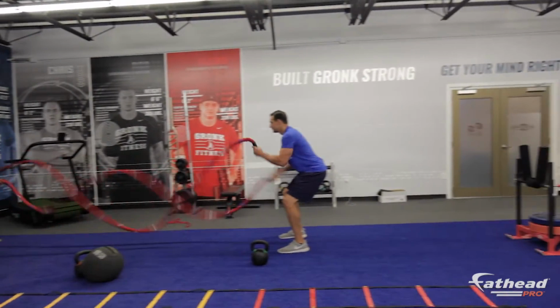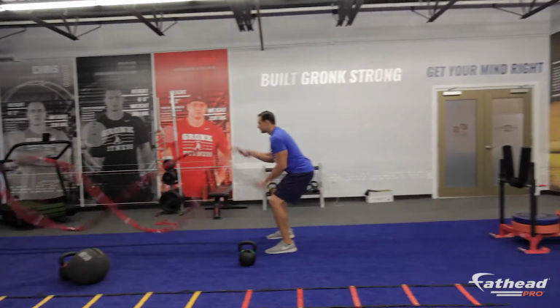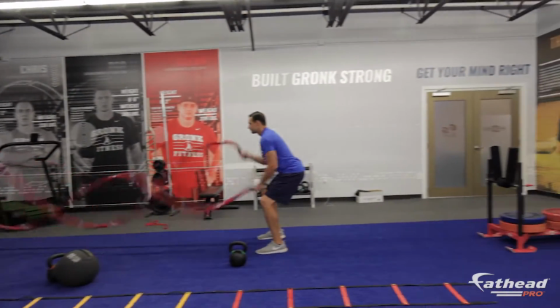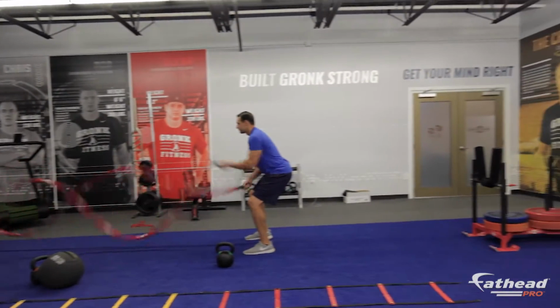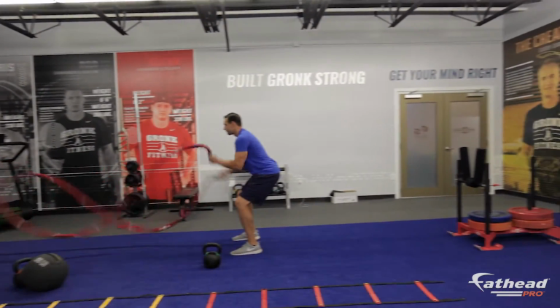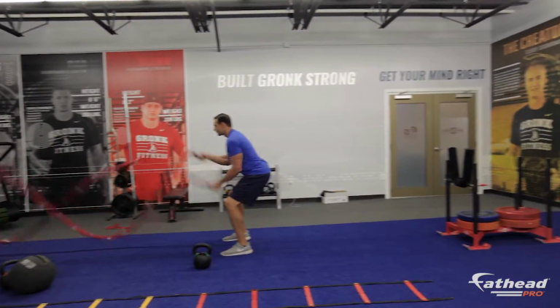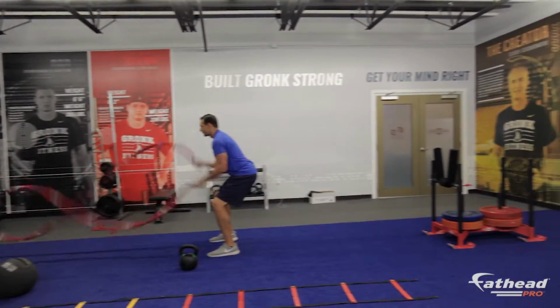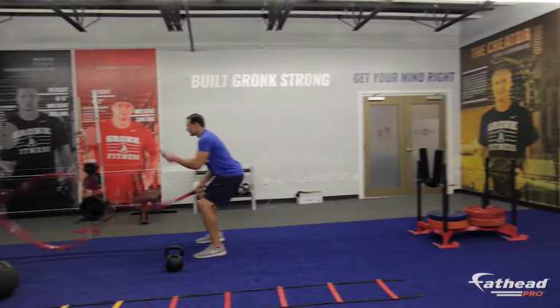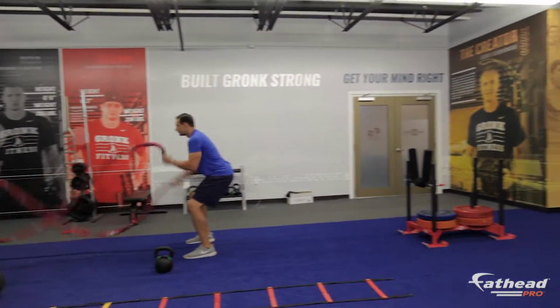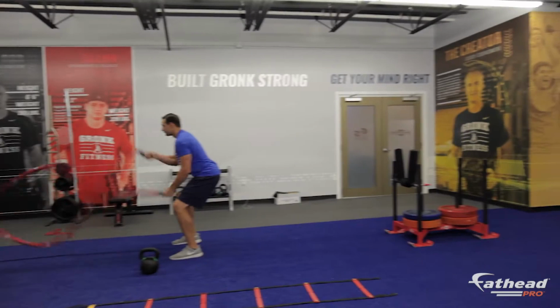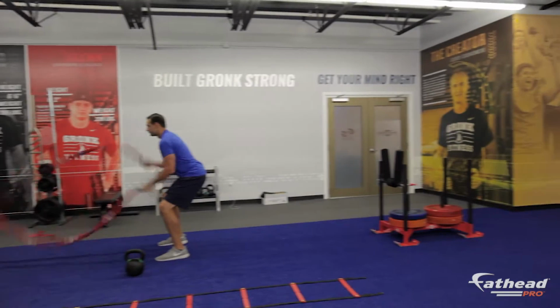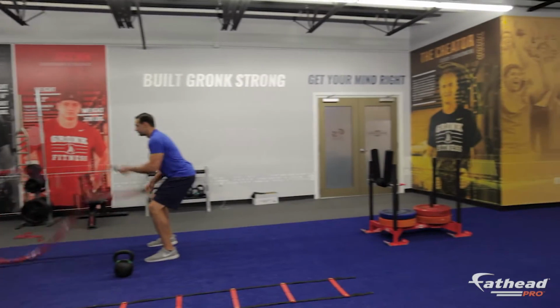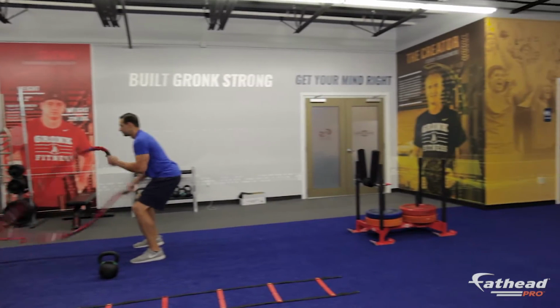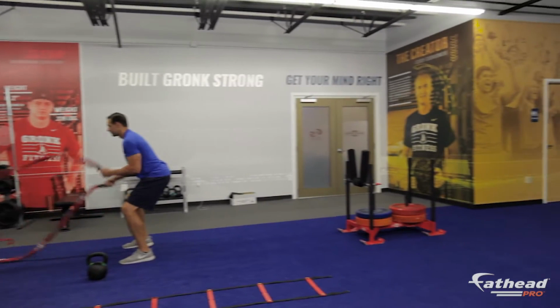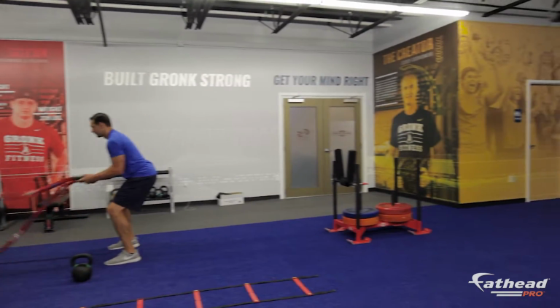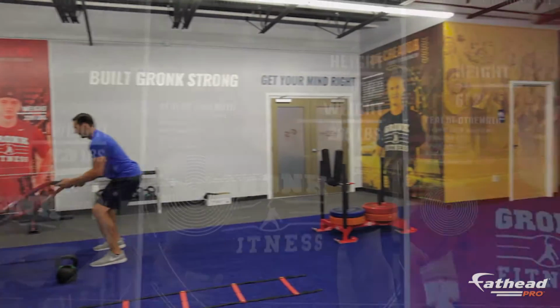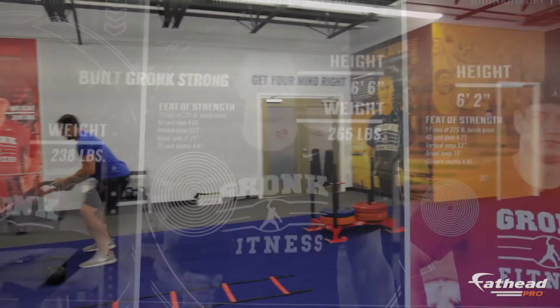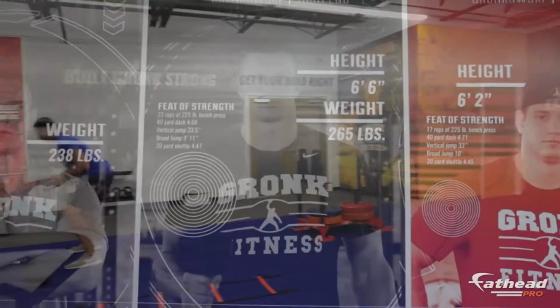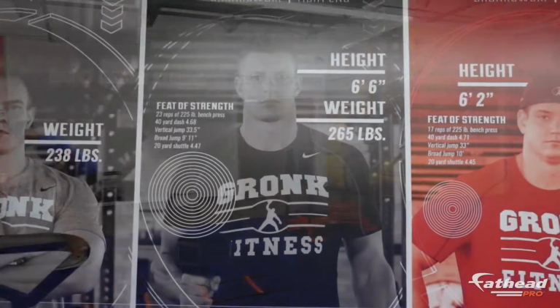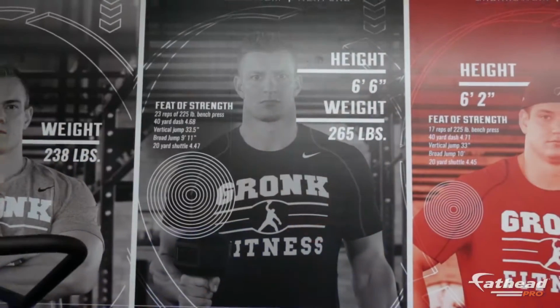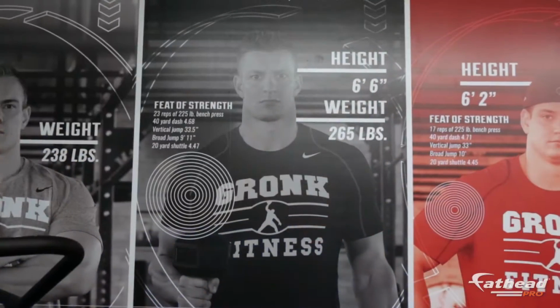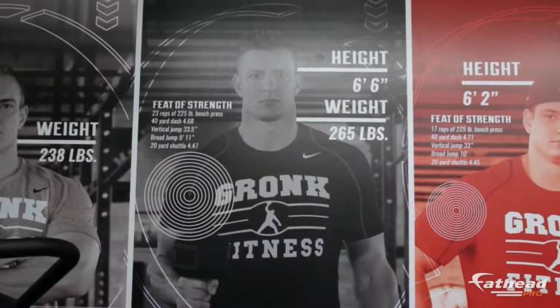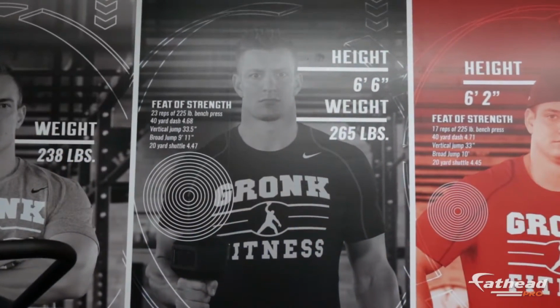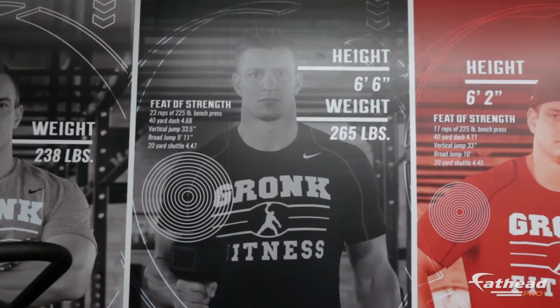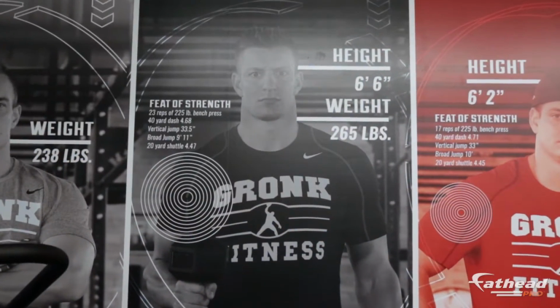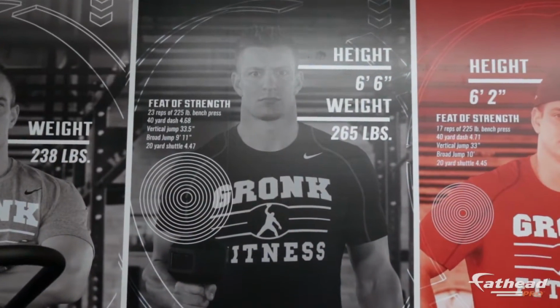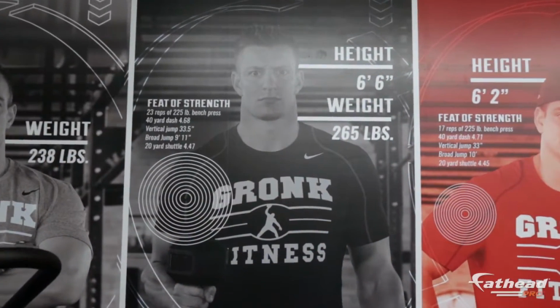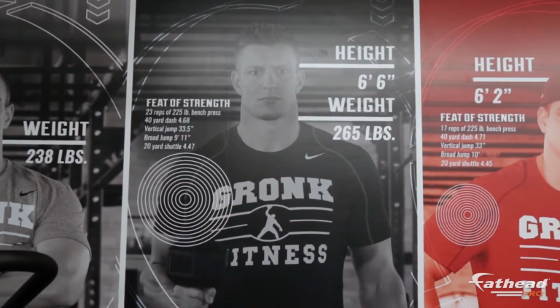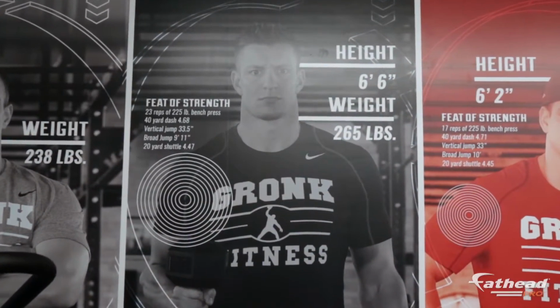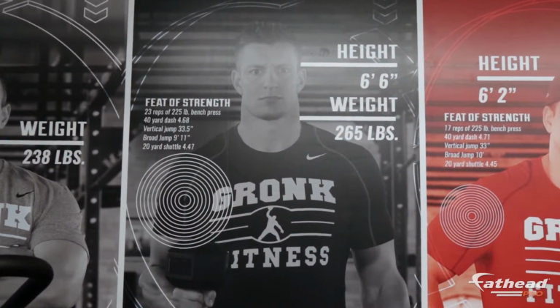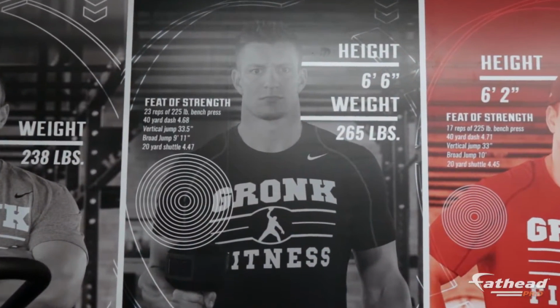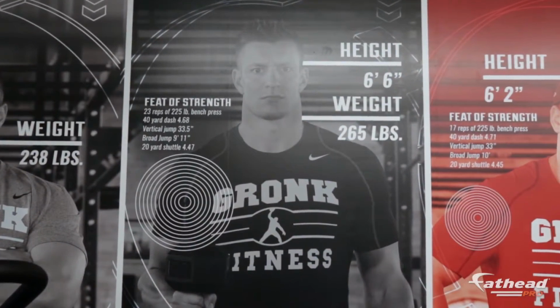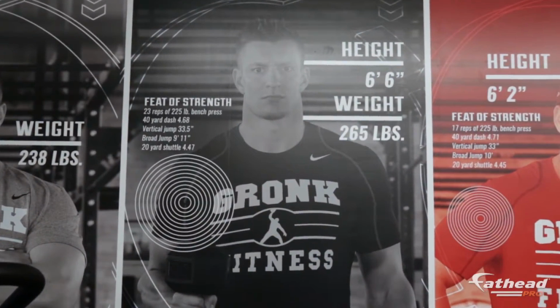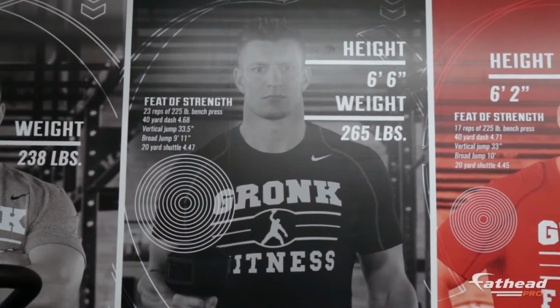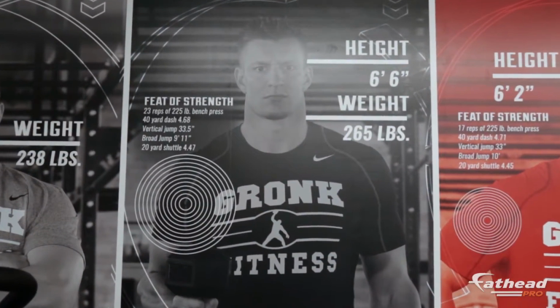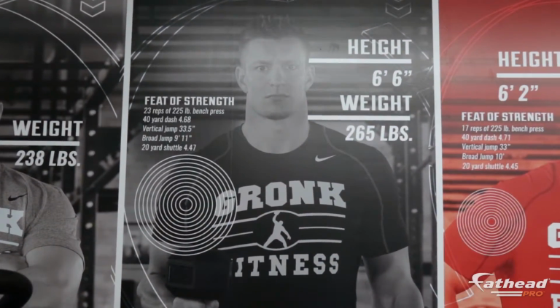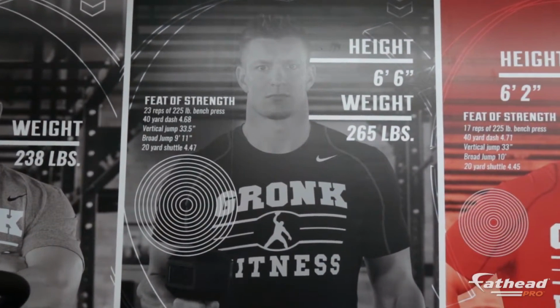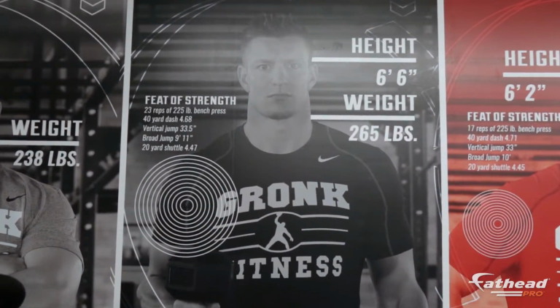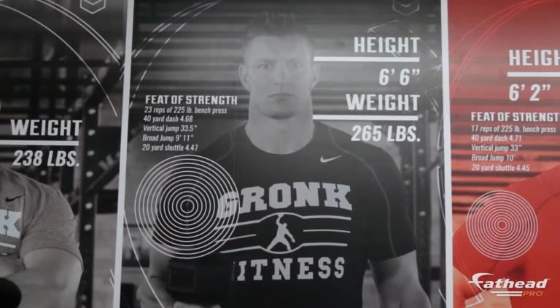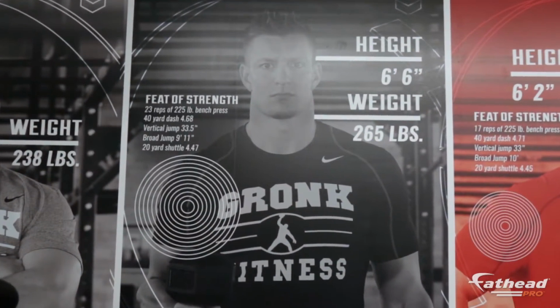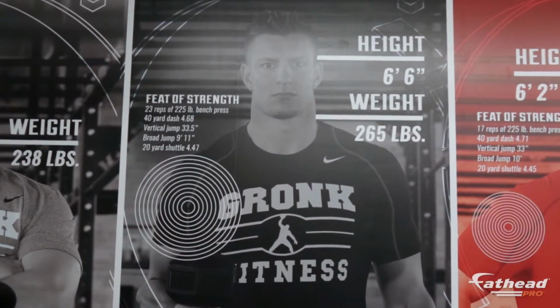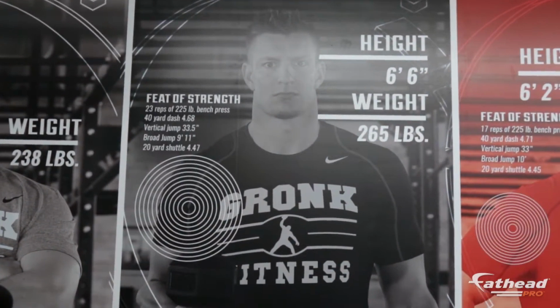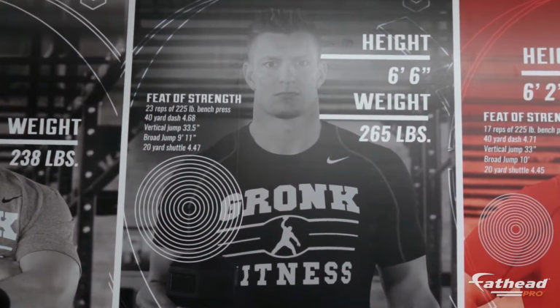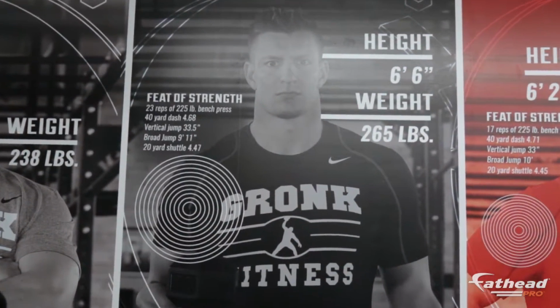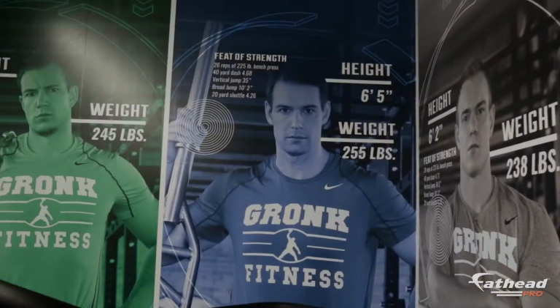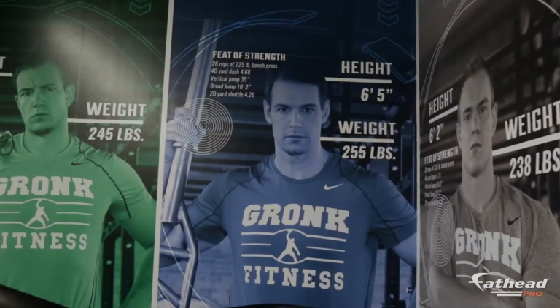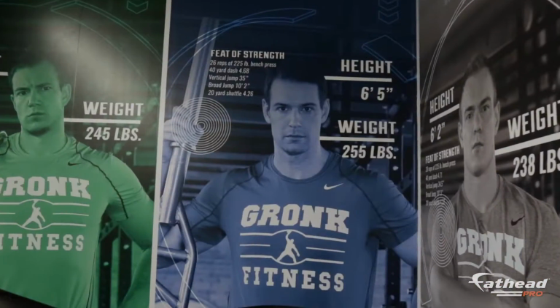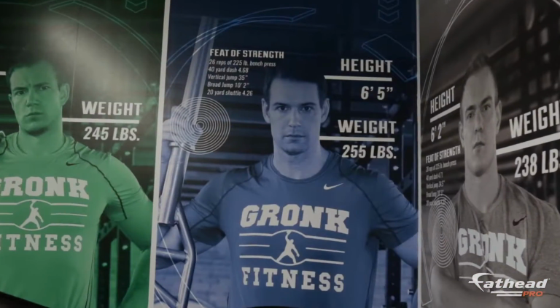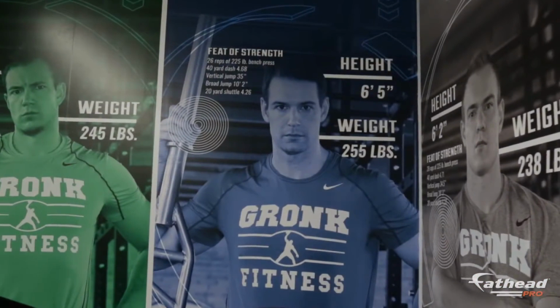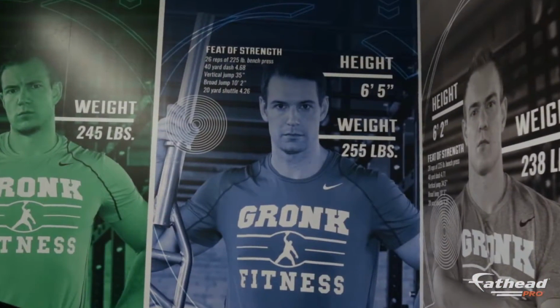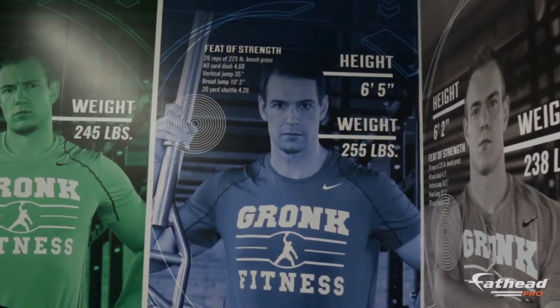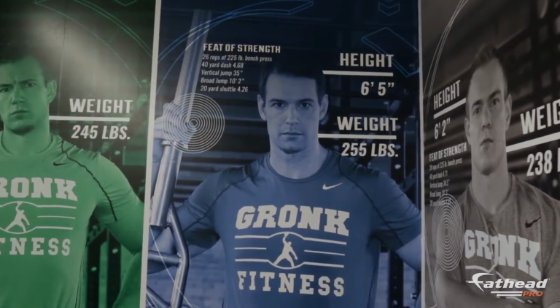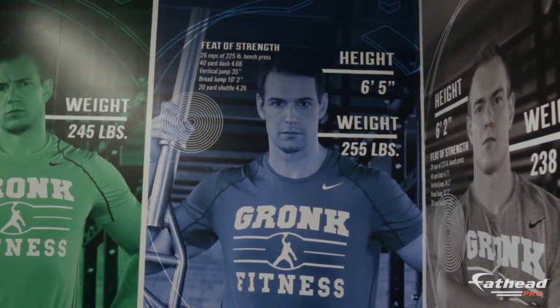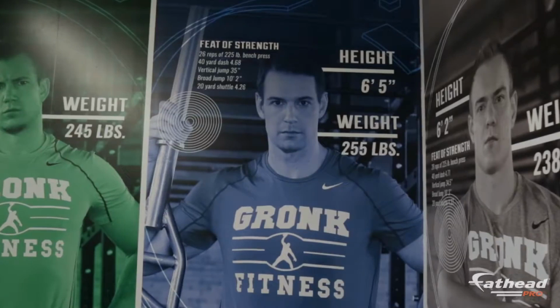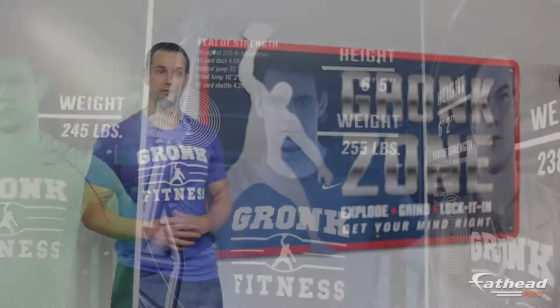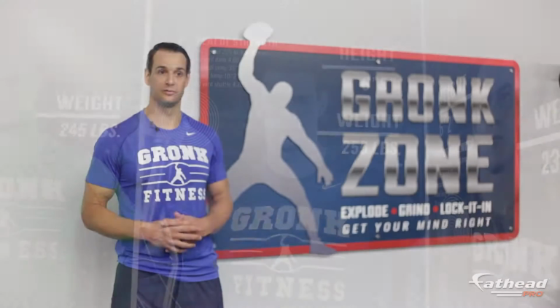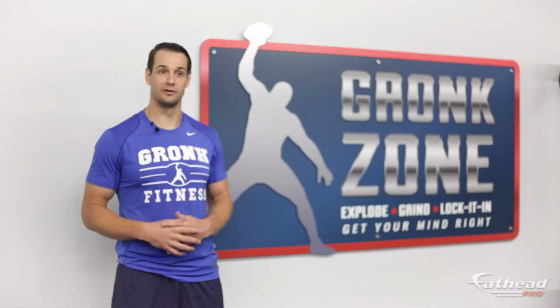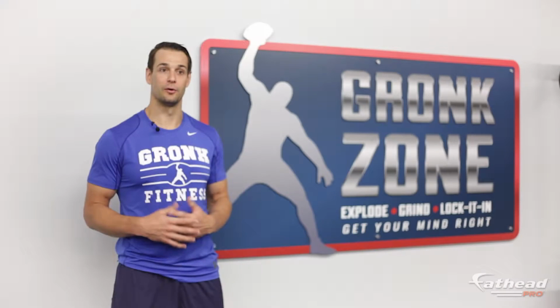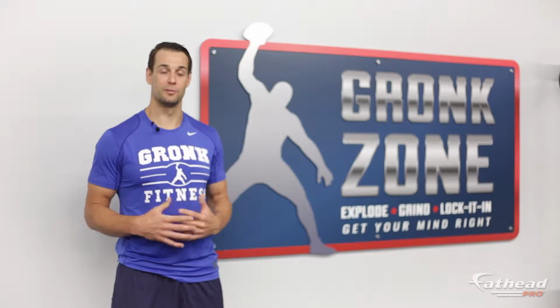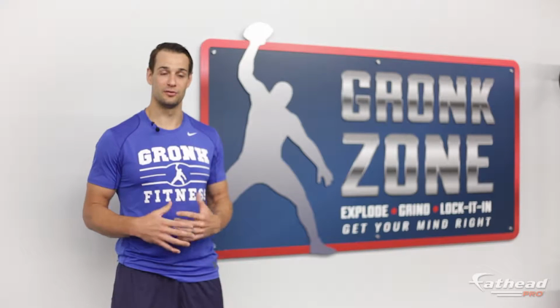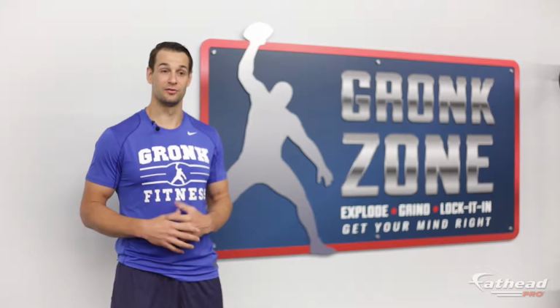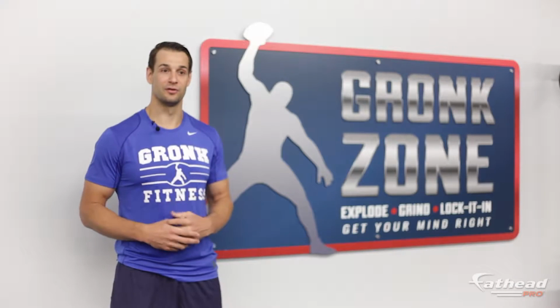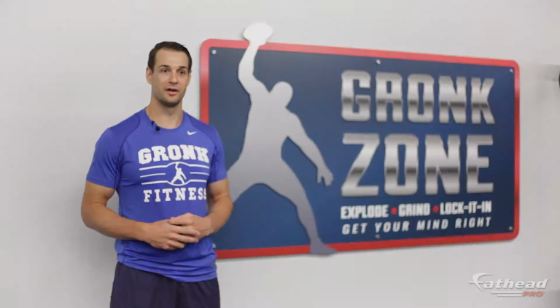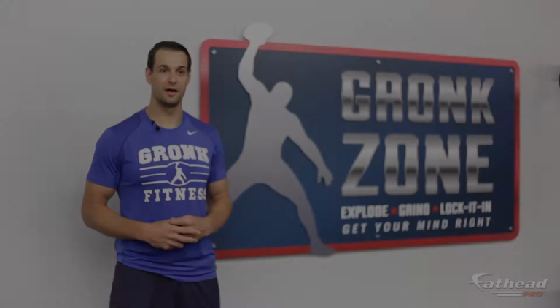Just having the stuff on the walls now, it's a whole other level. There's nothing like it, and I think it's going to help us in our business a lot.